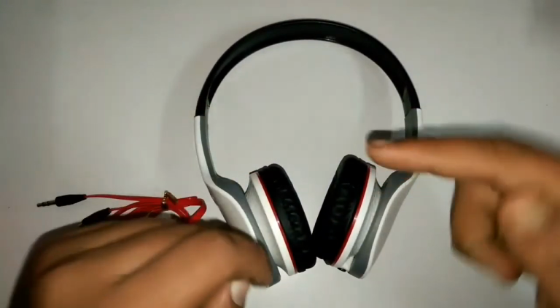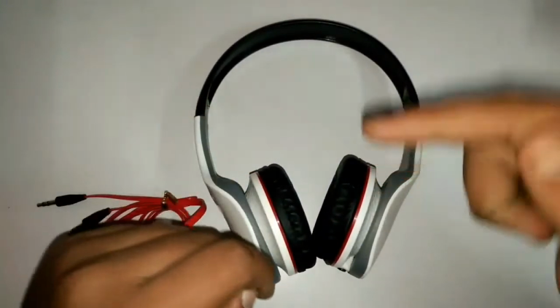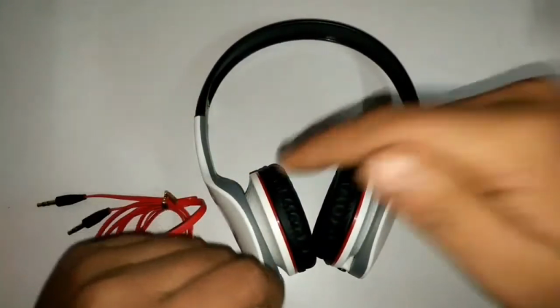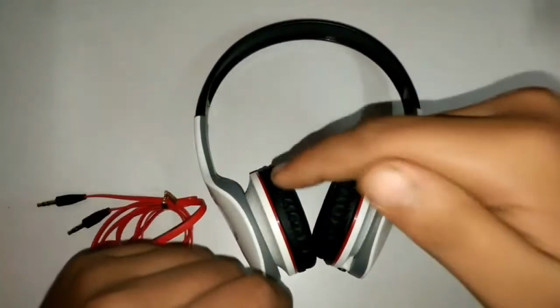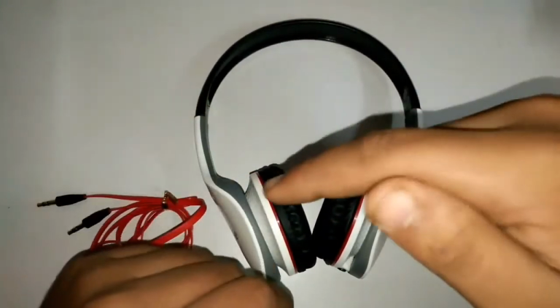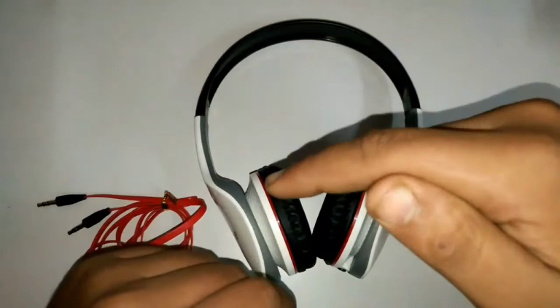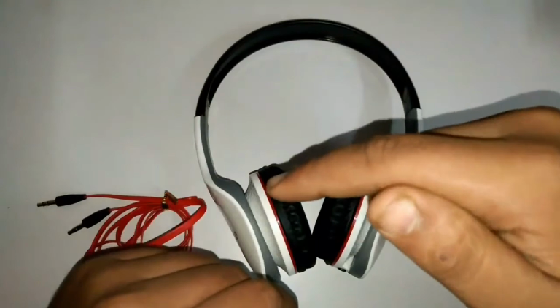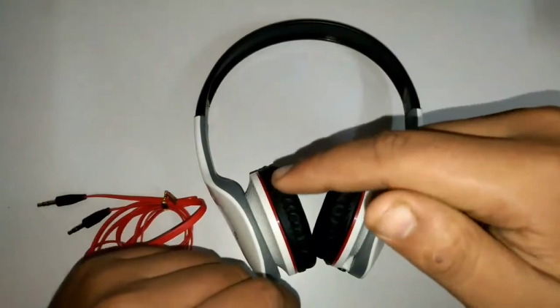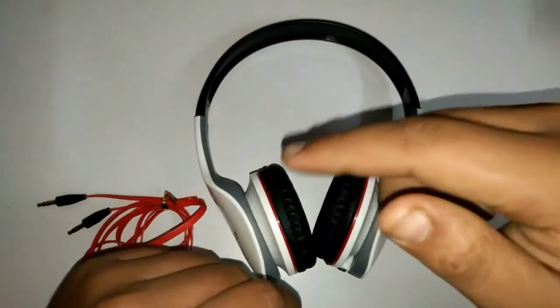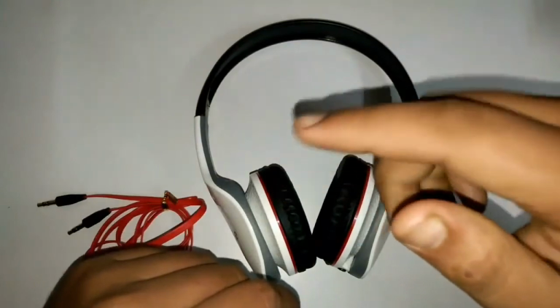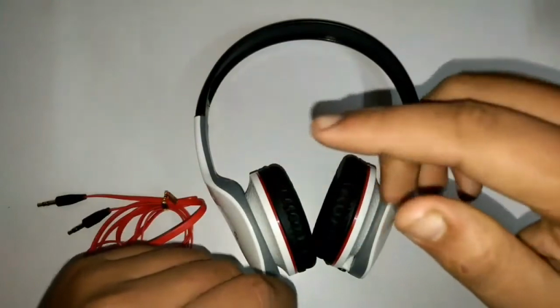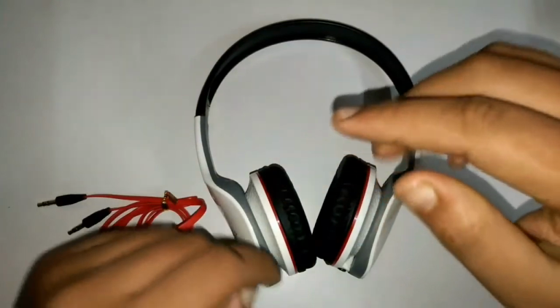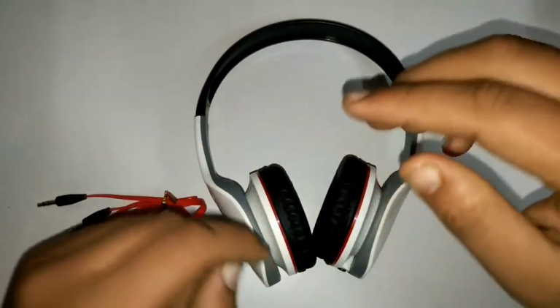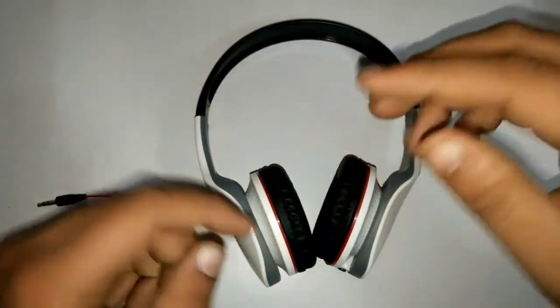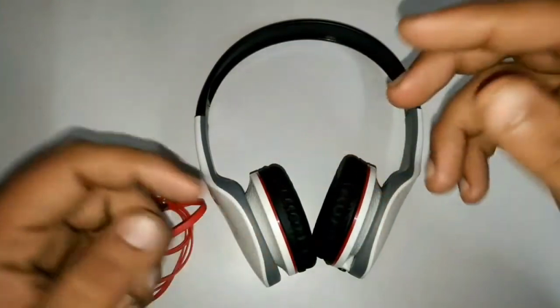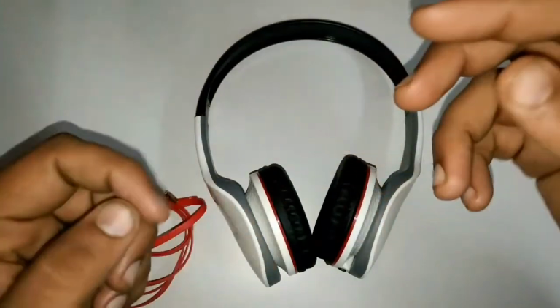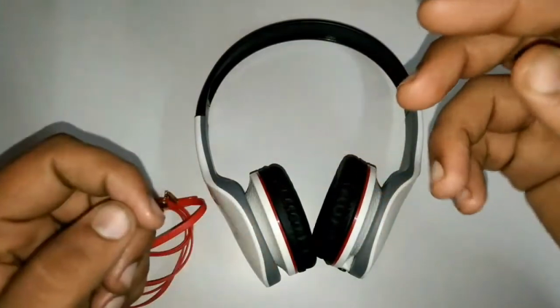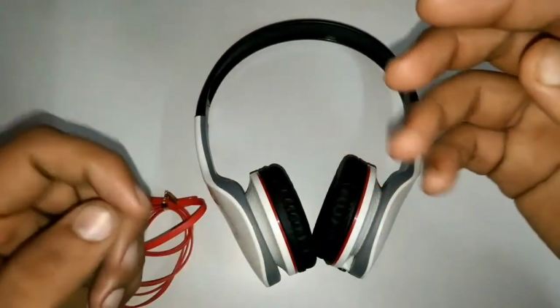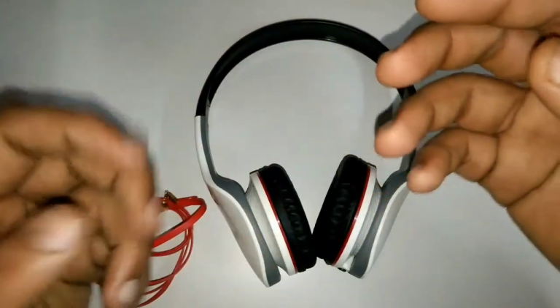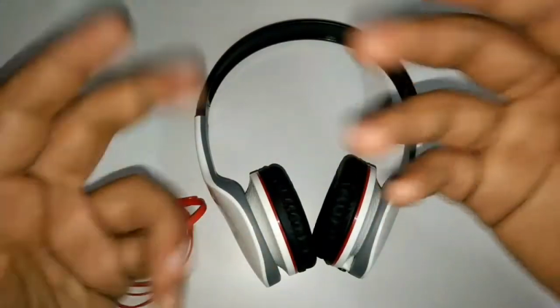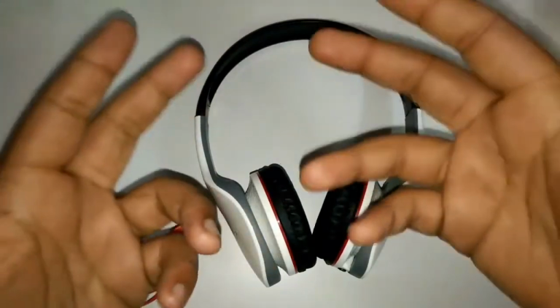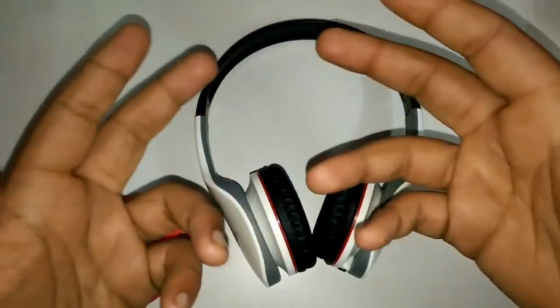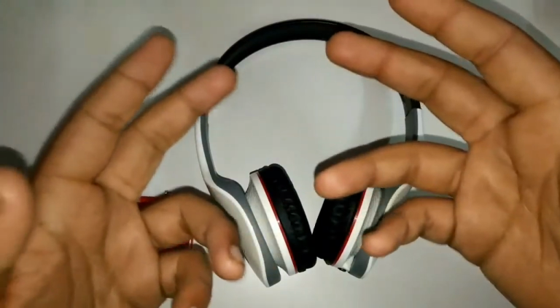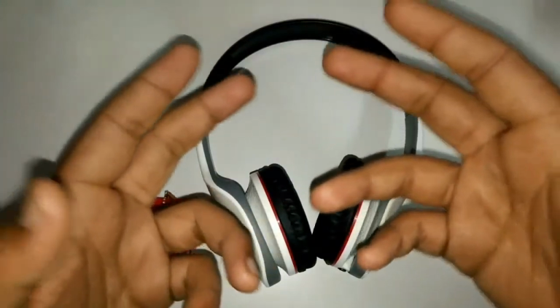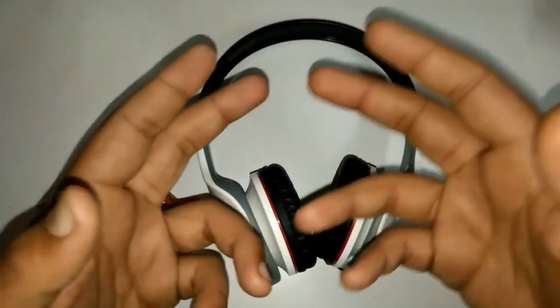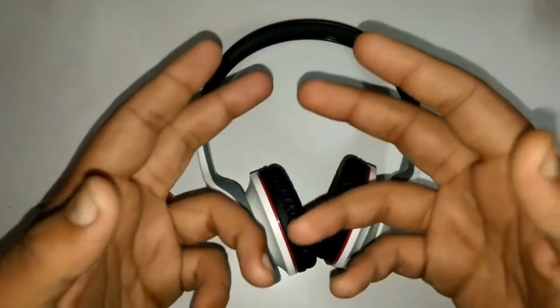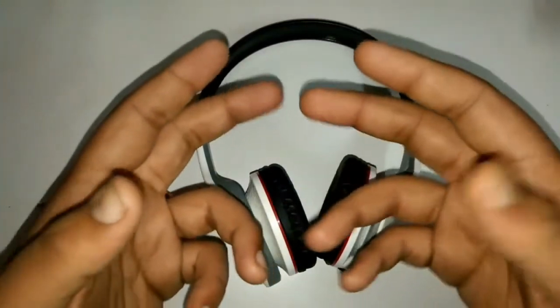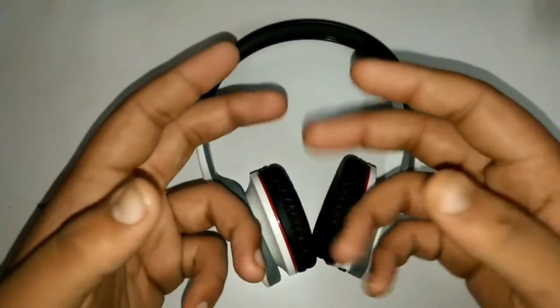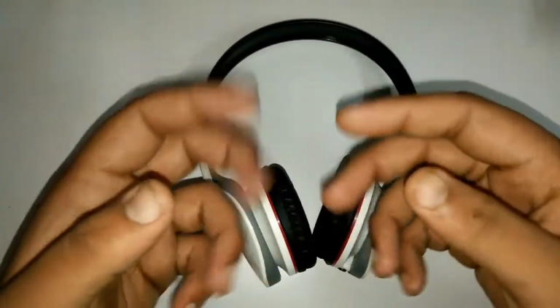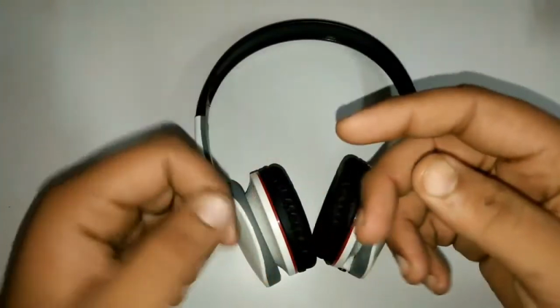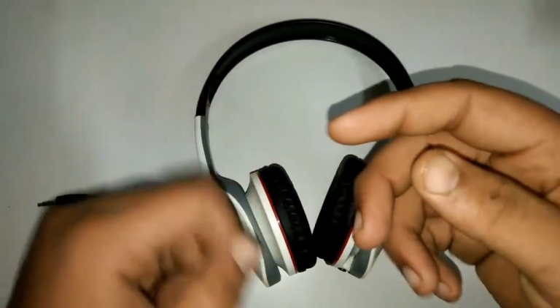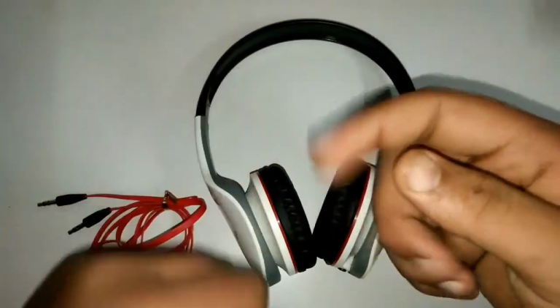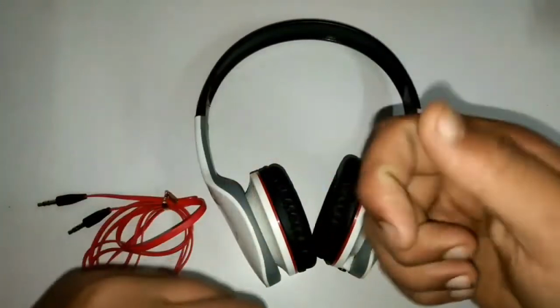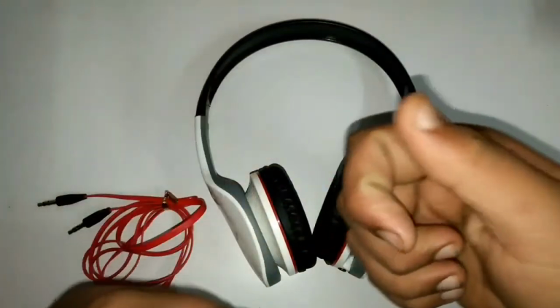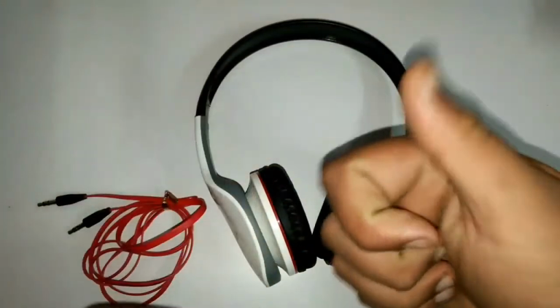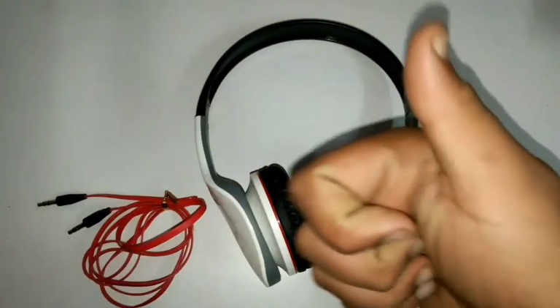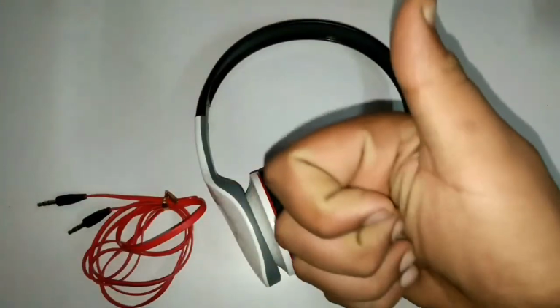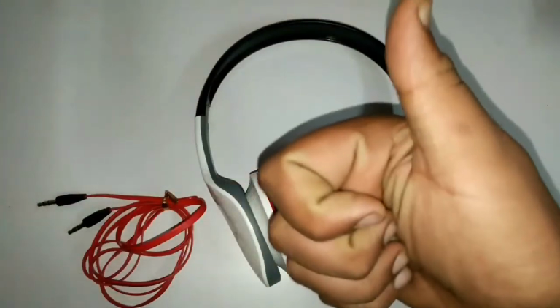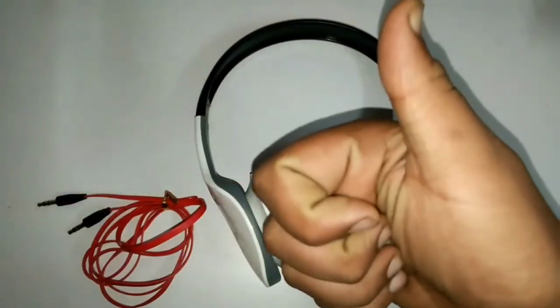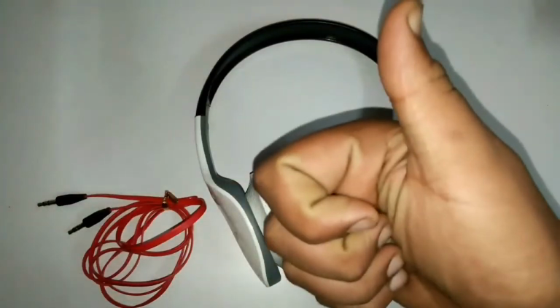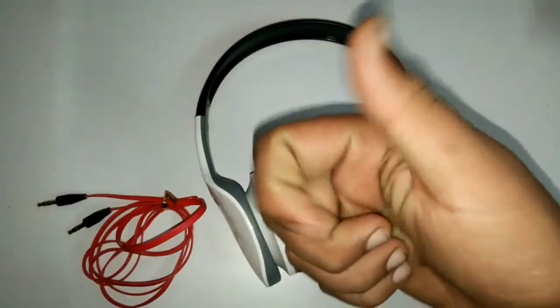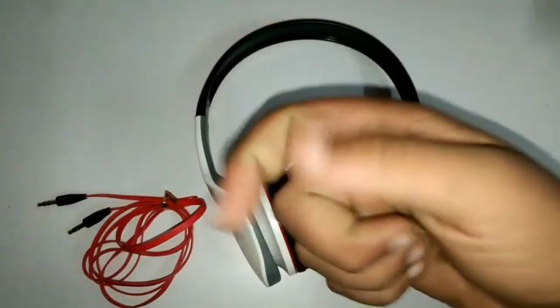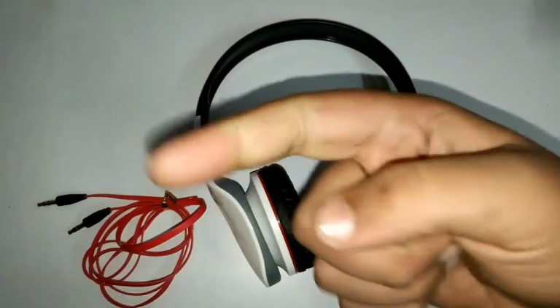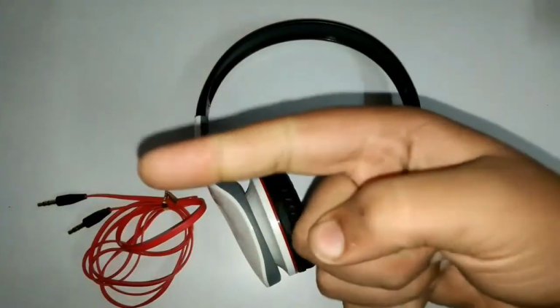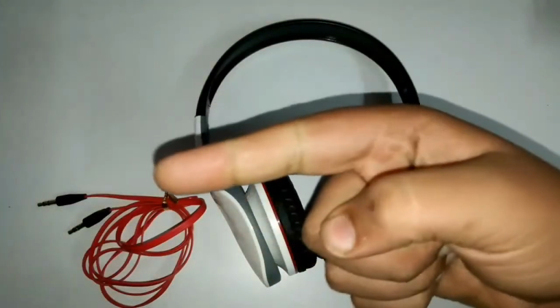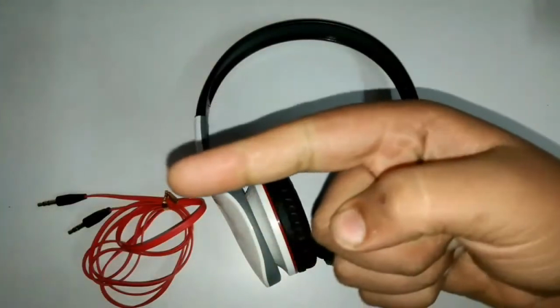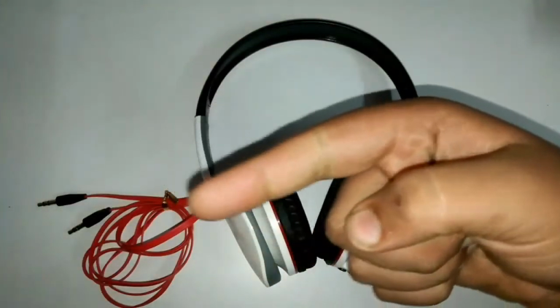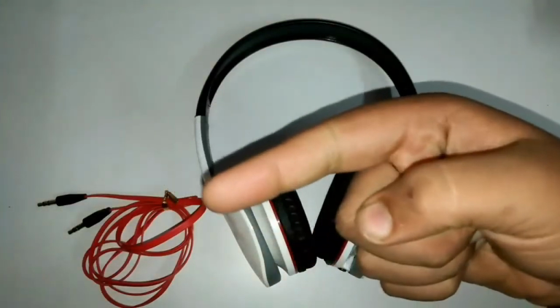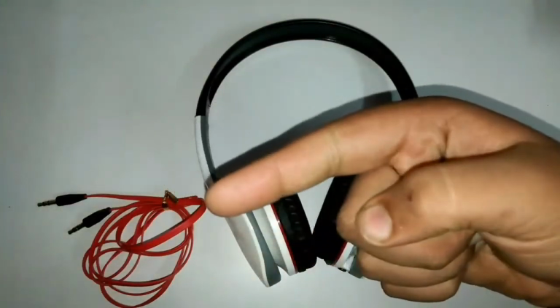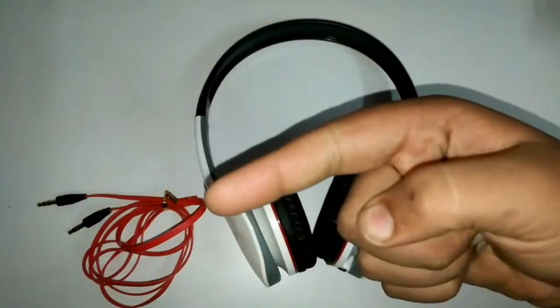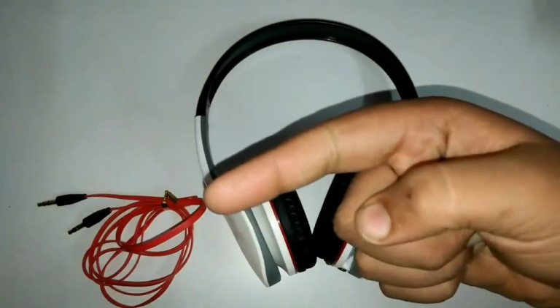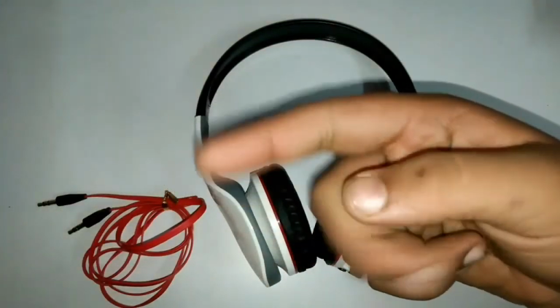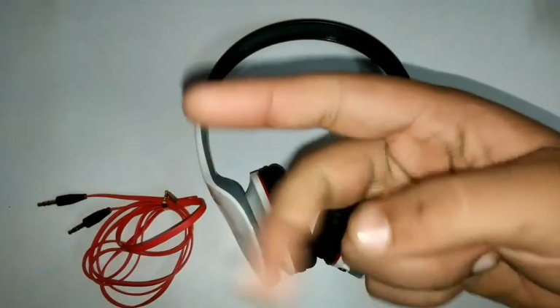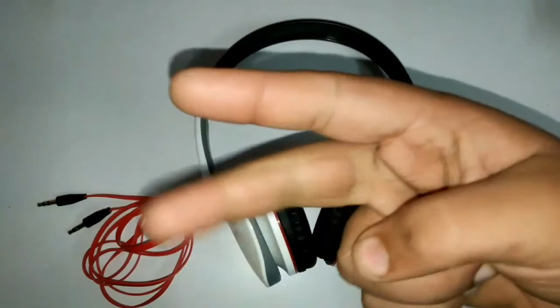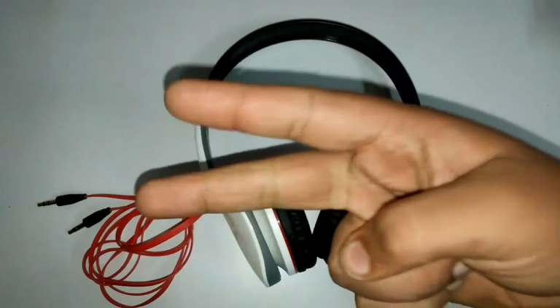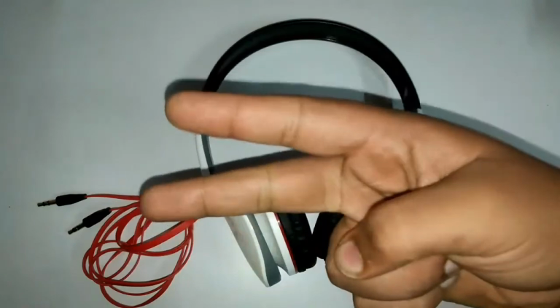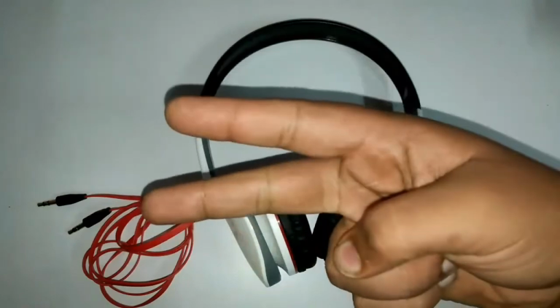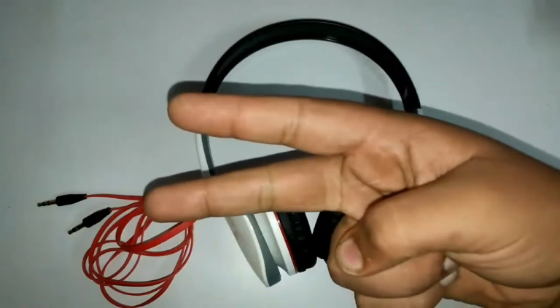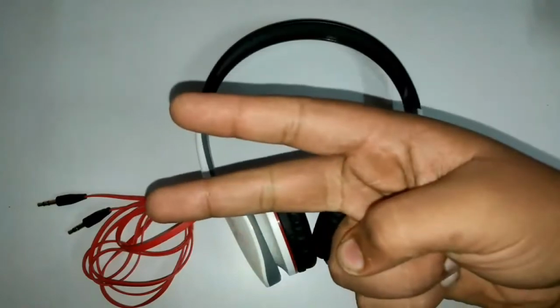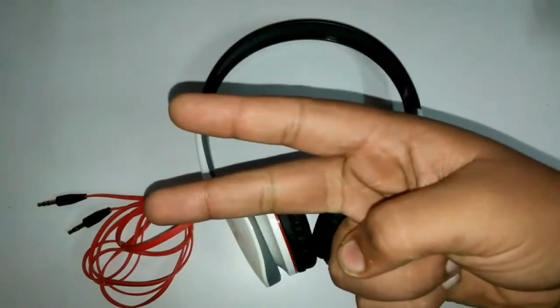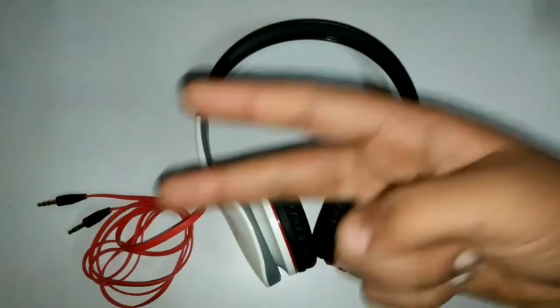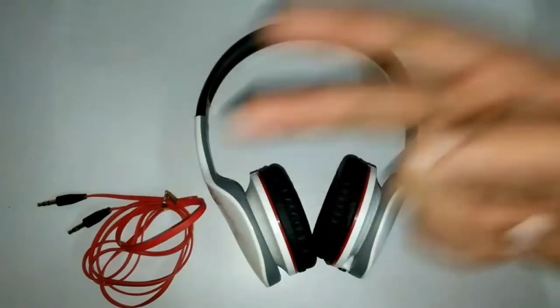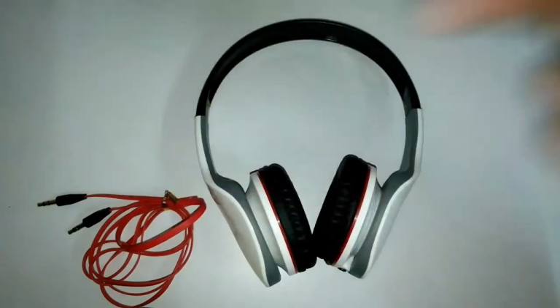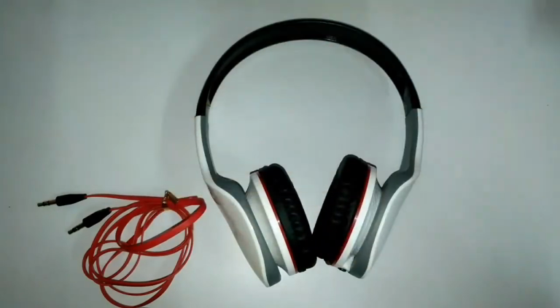So if you like these headphones, do let me know in the comment section down there. That's all for now guys, do like my videos, subscribe to my channel — peace out.